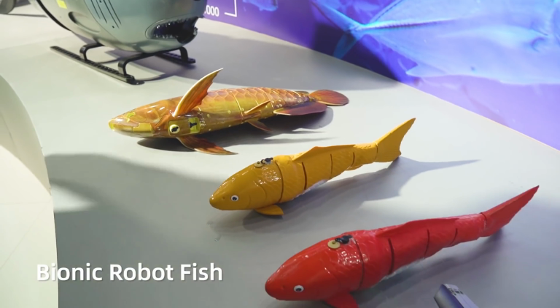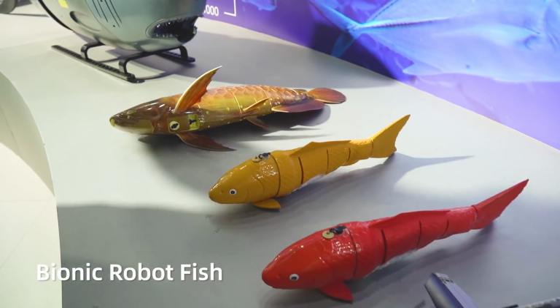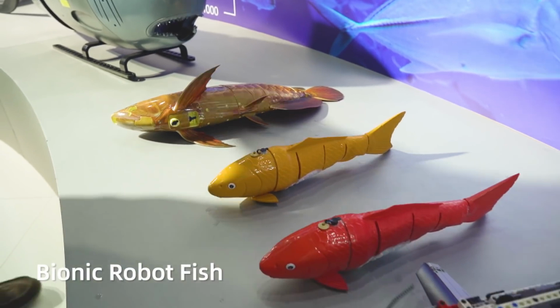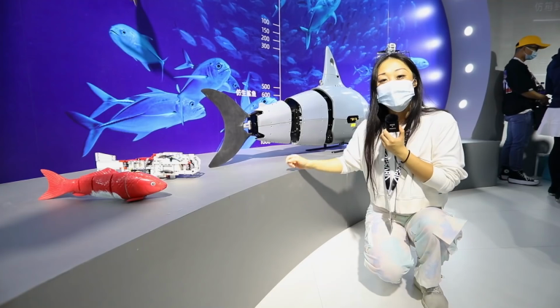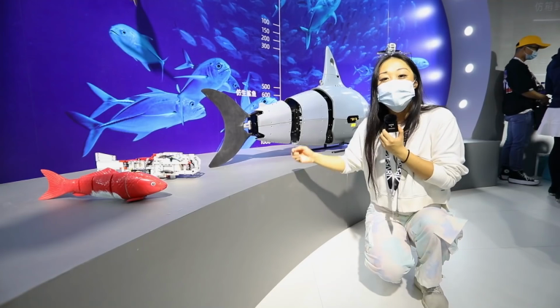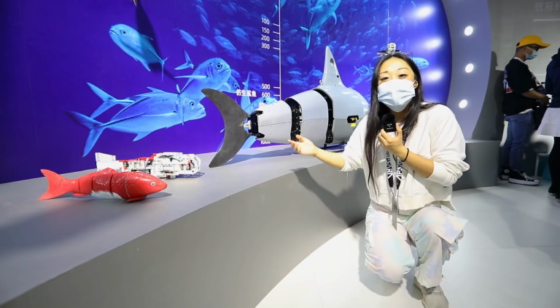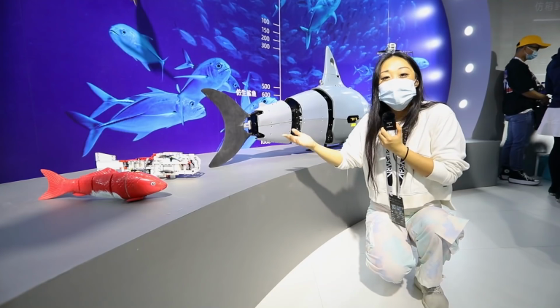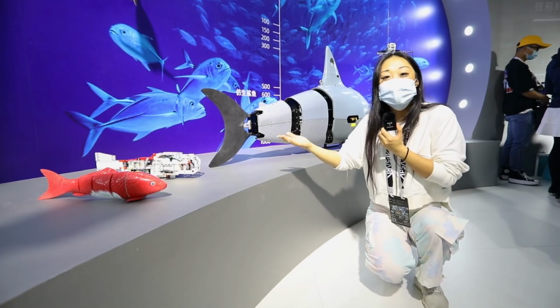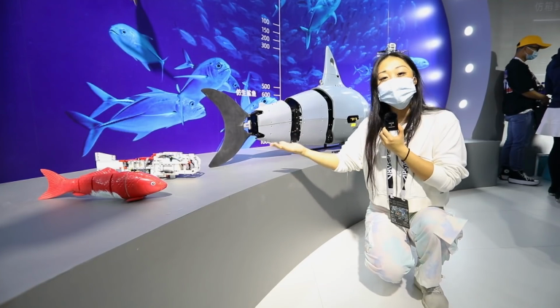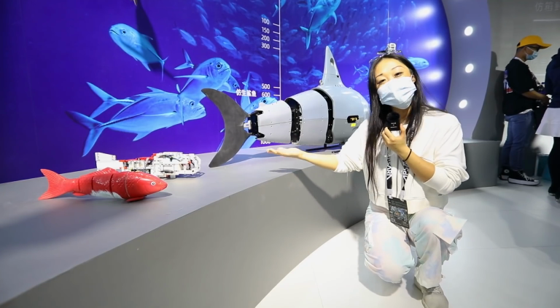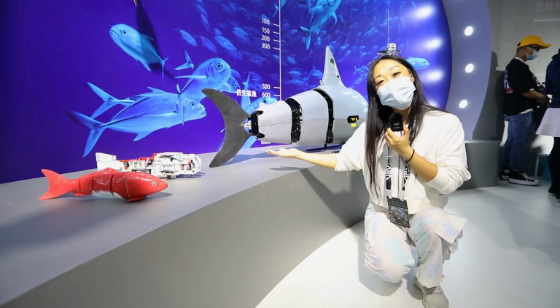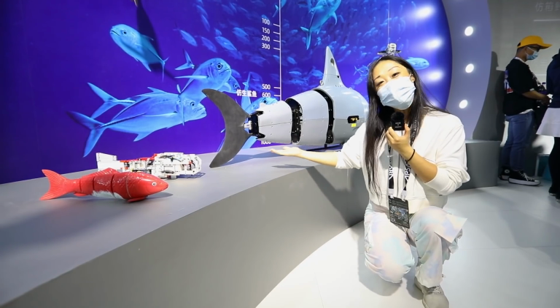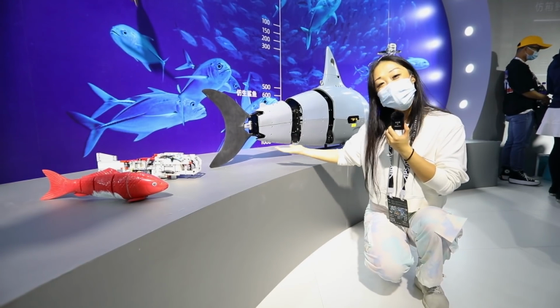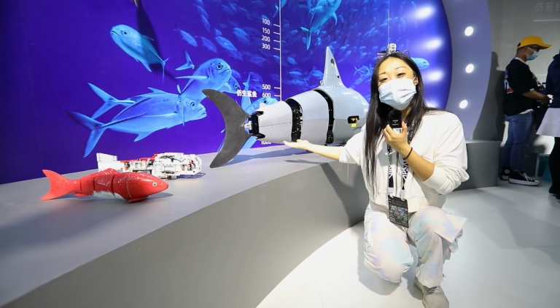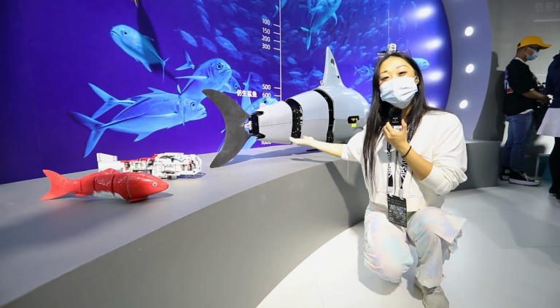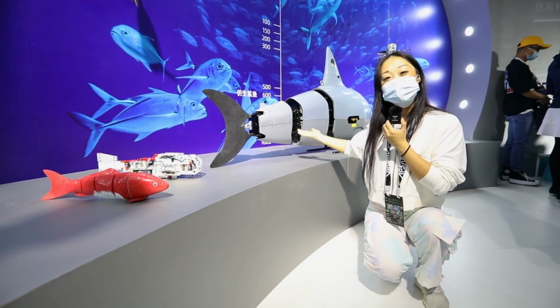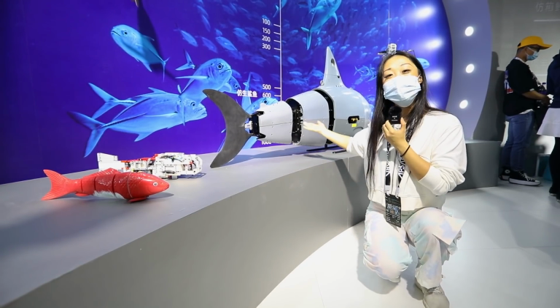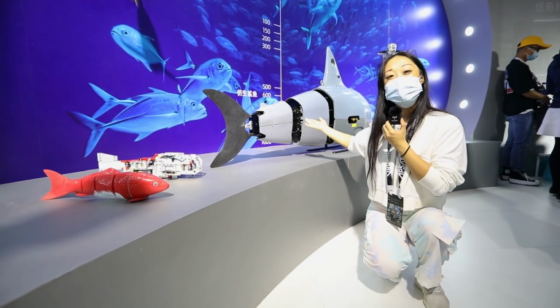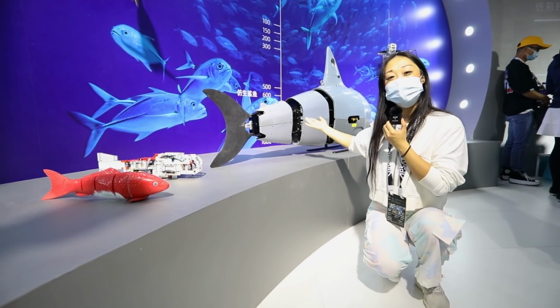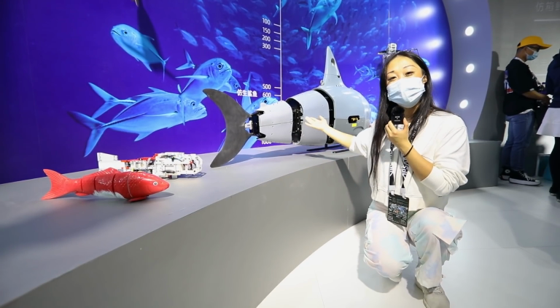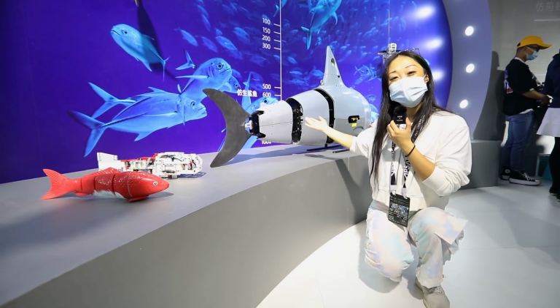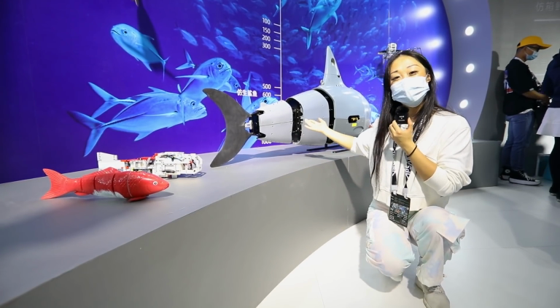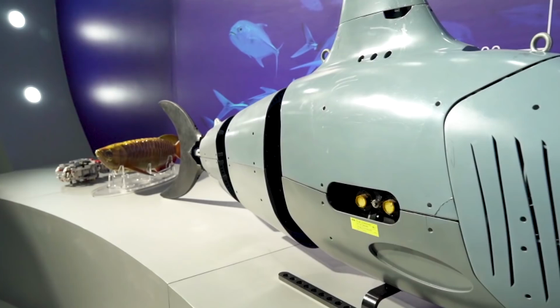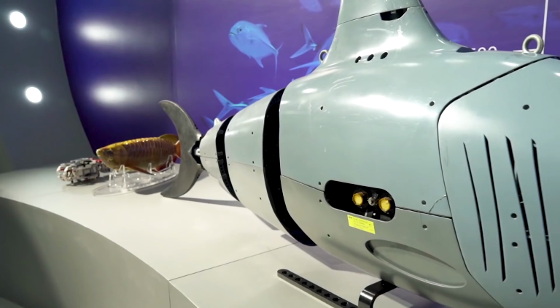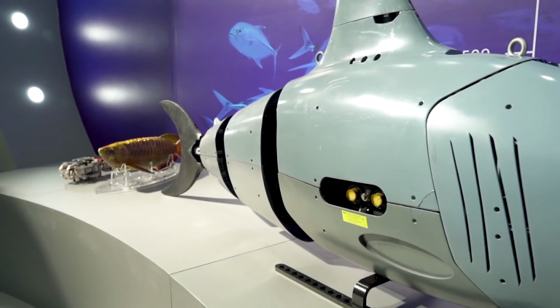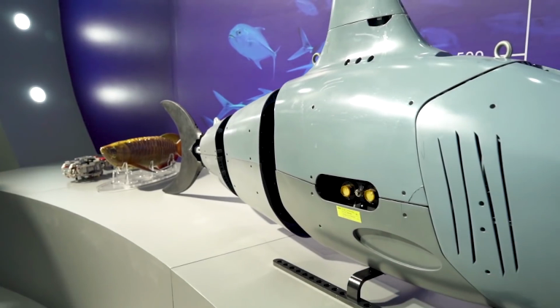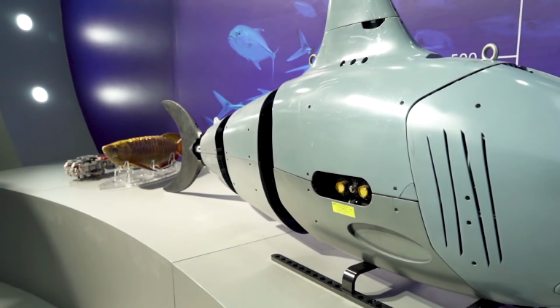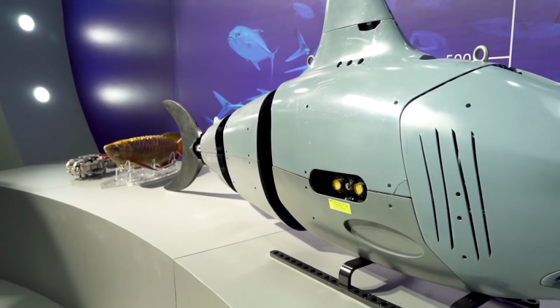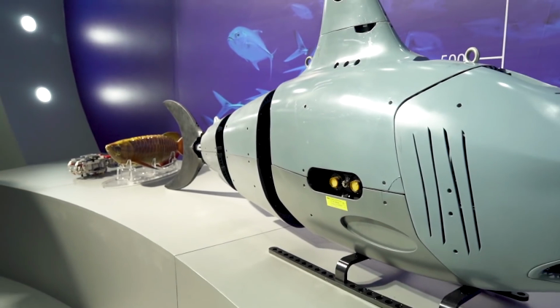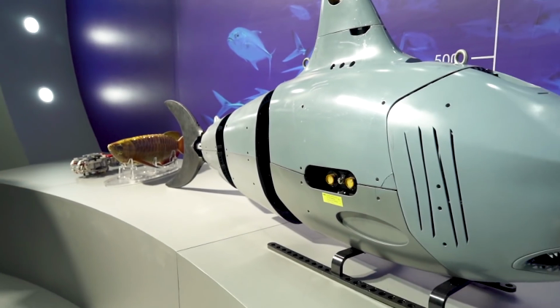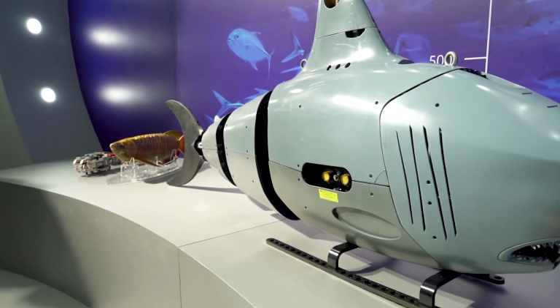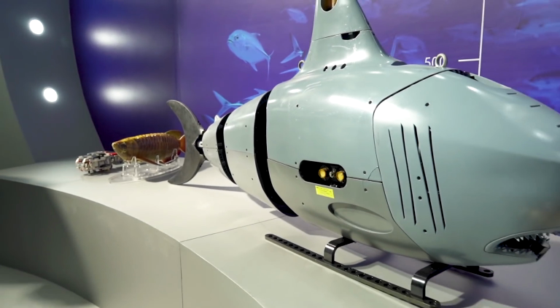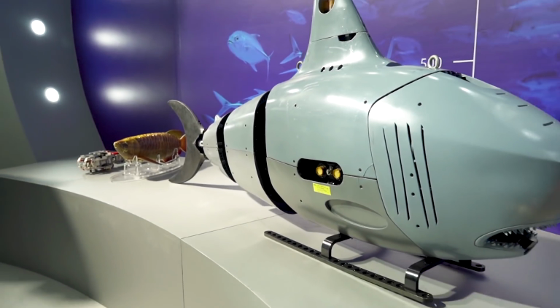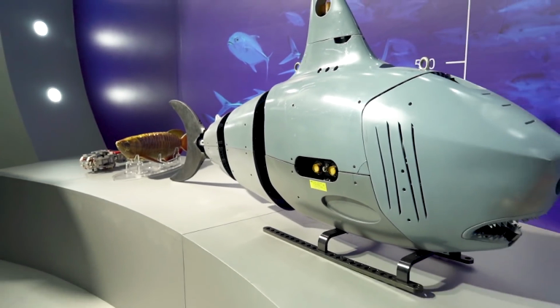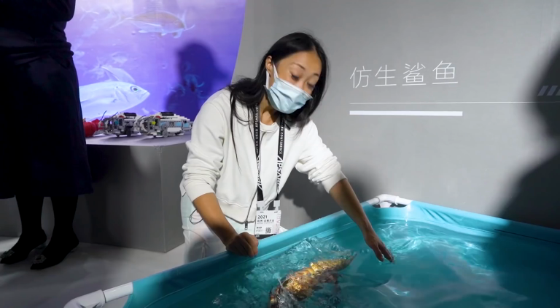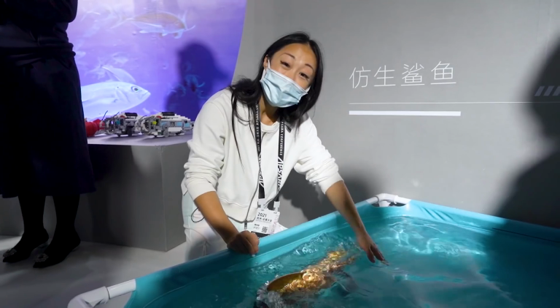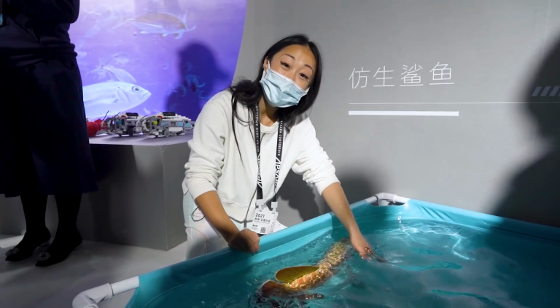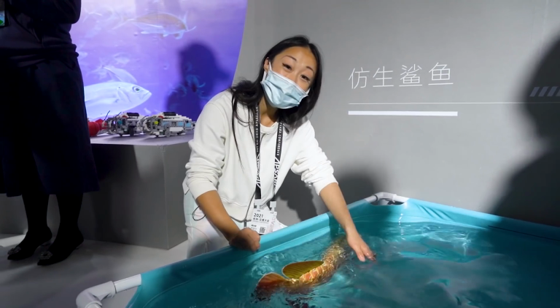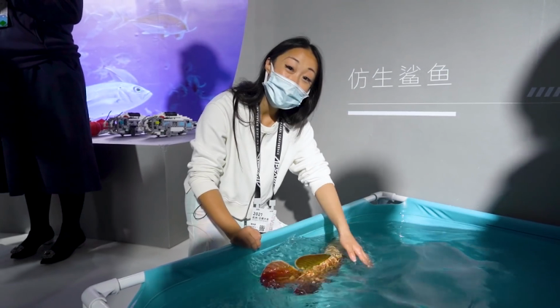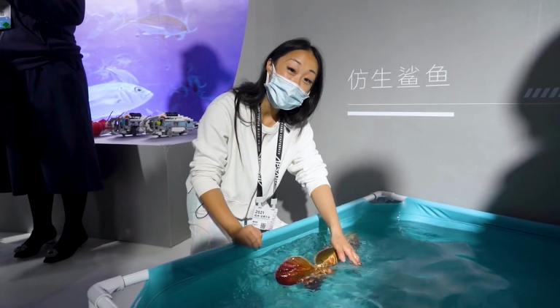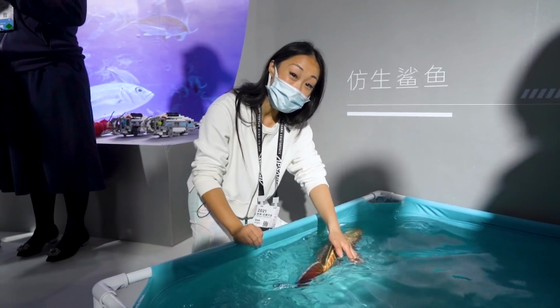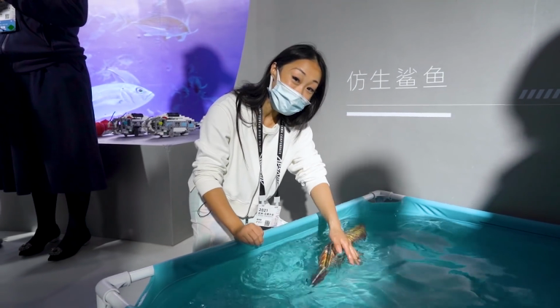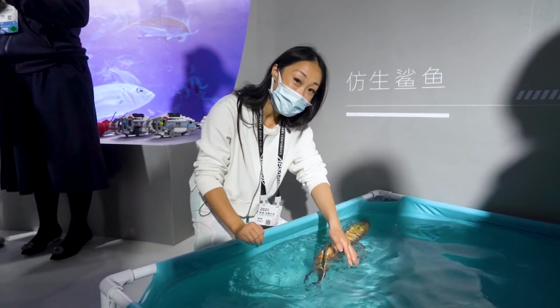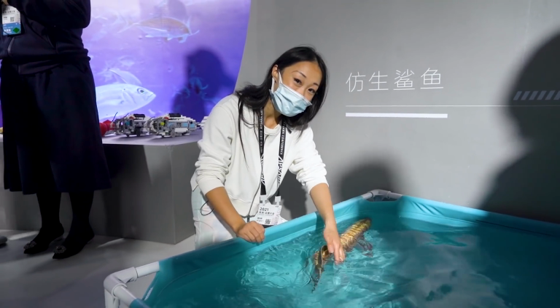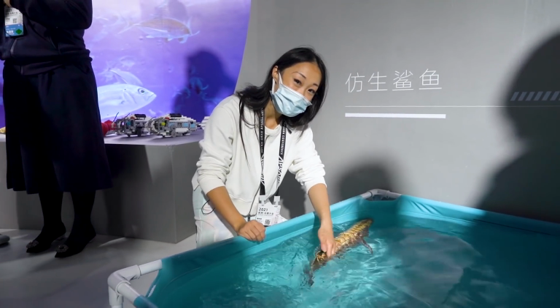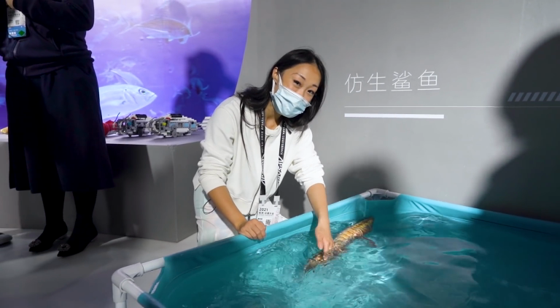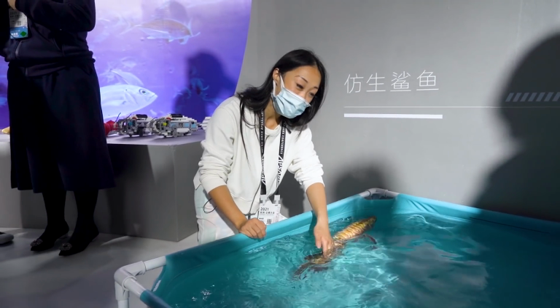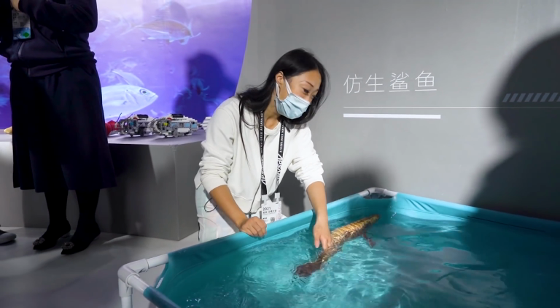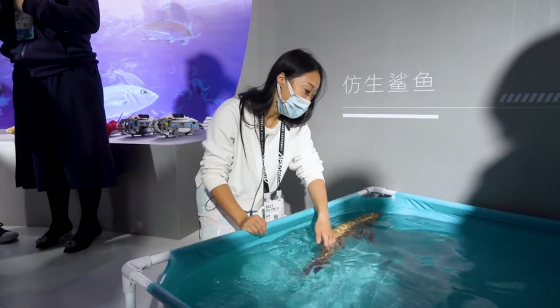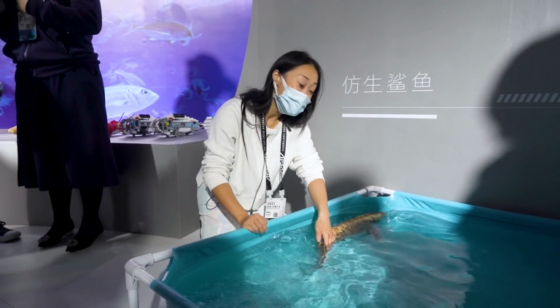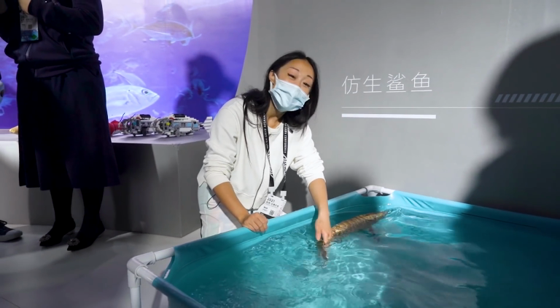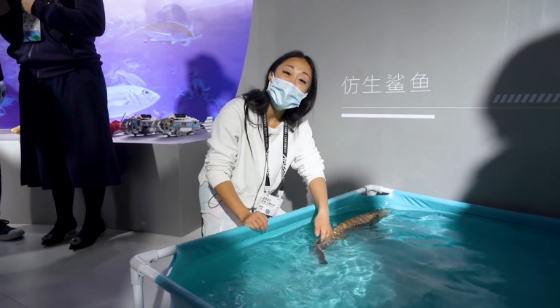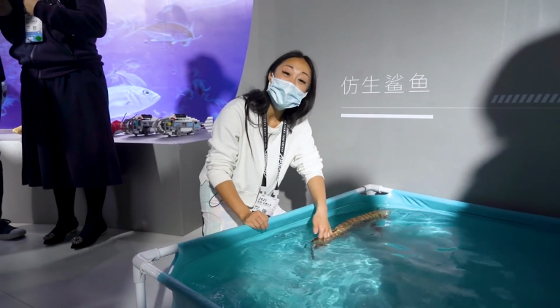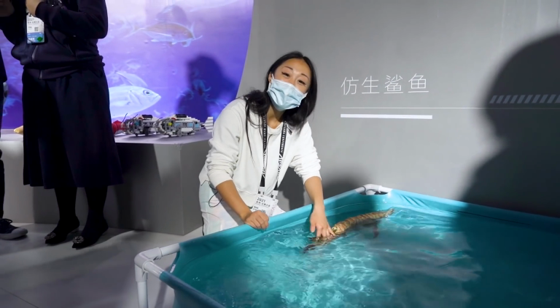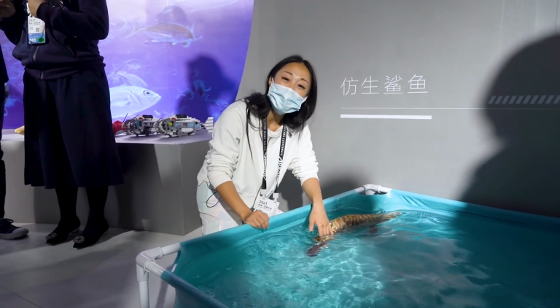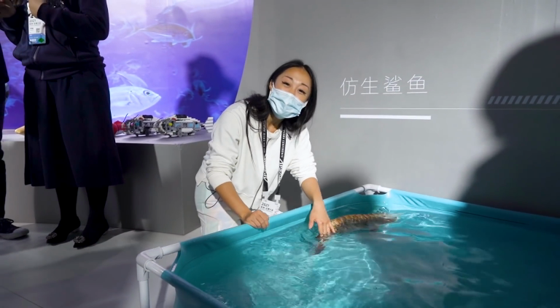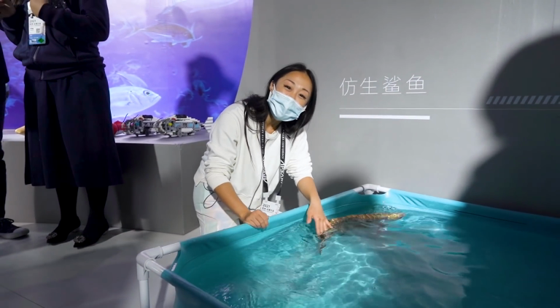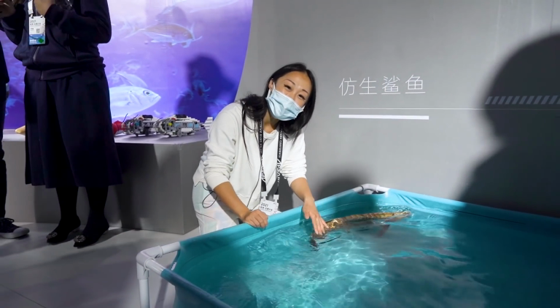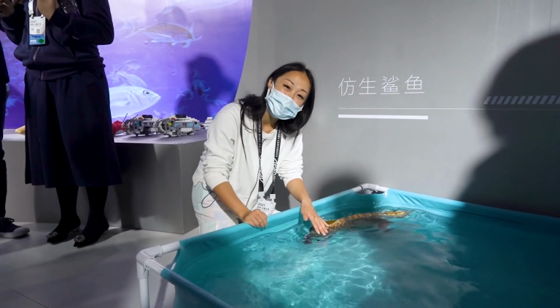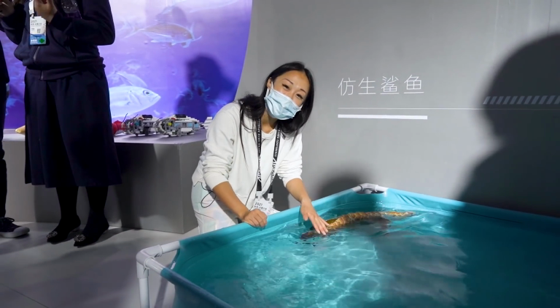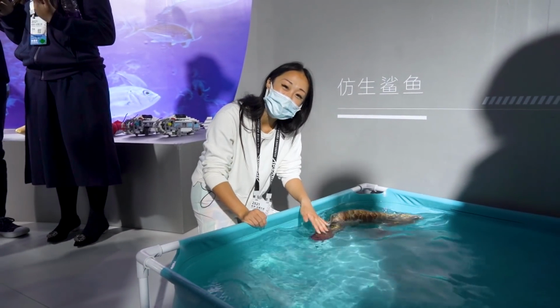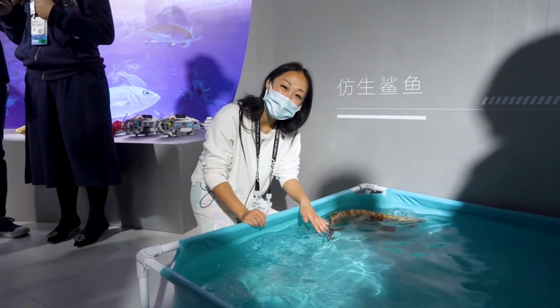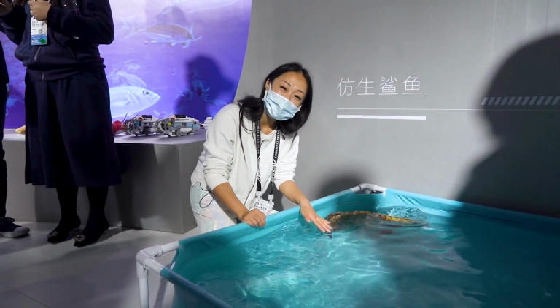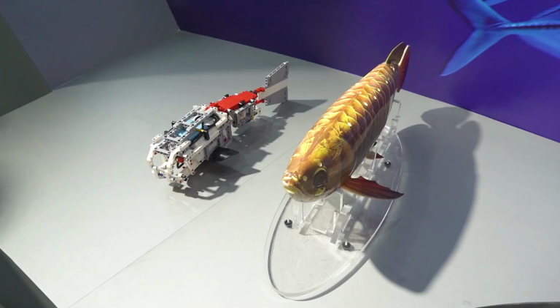Here you can see all kinds of robot fish. Not only do they look like real fish, they also swim like real fish.